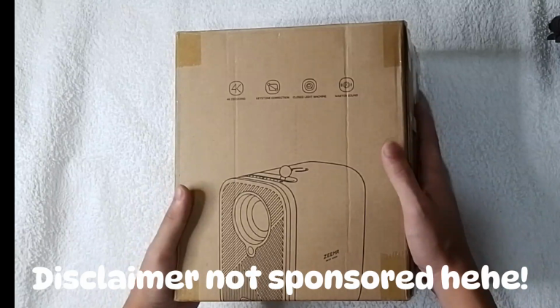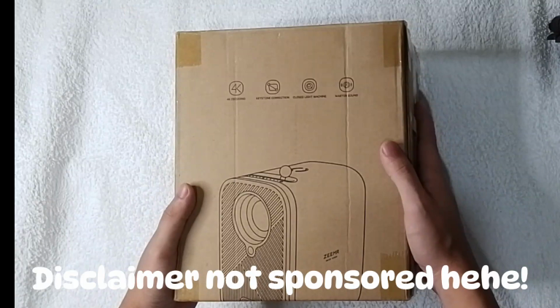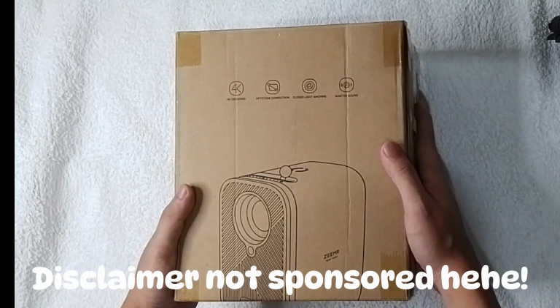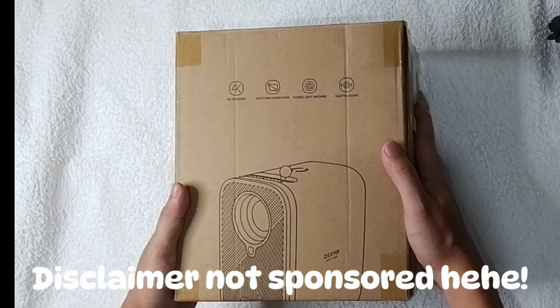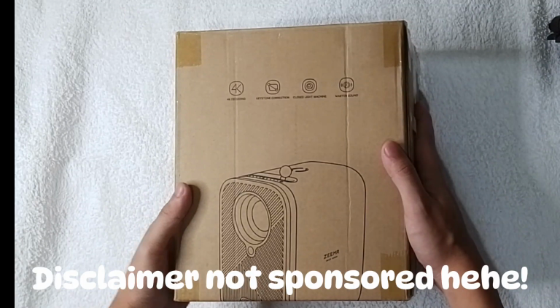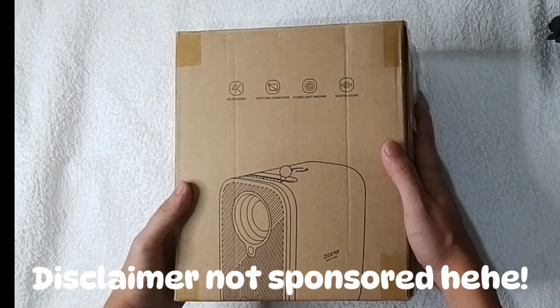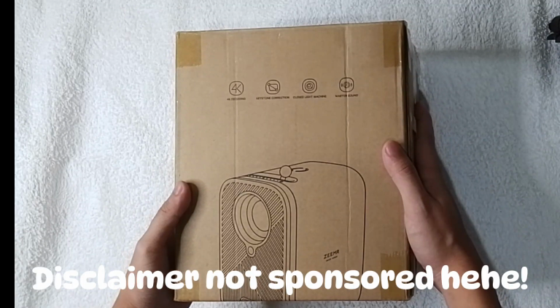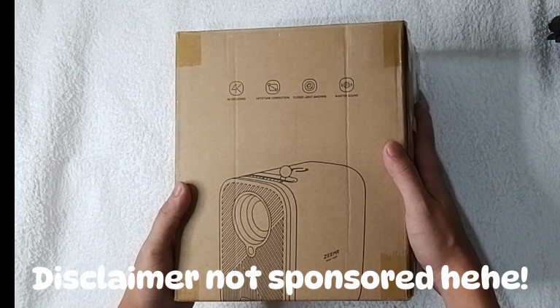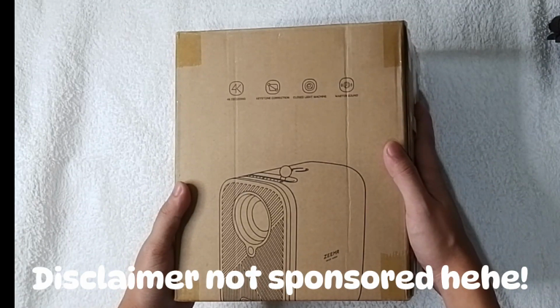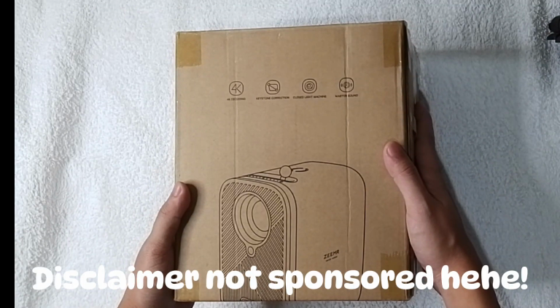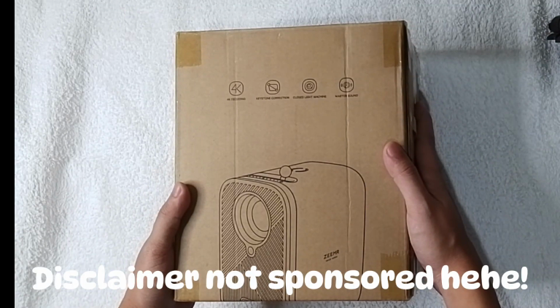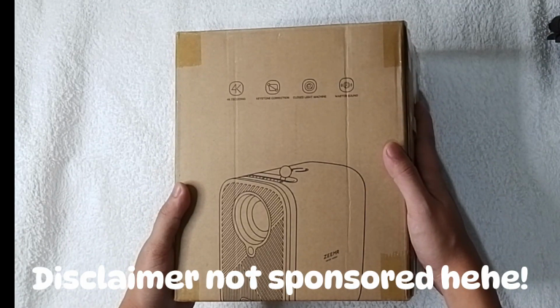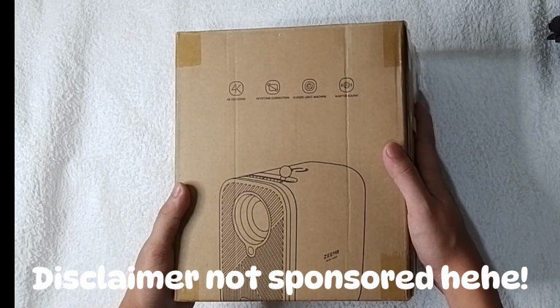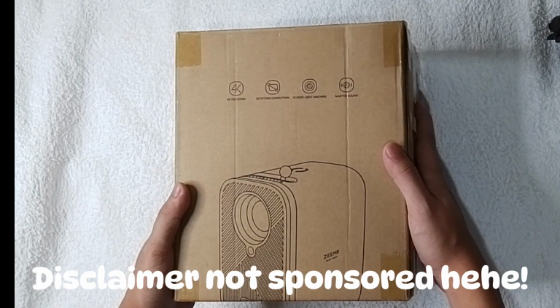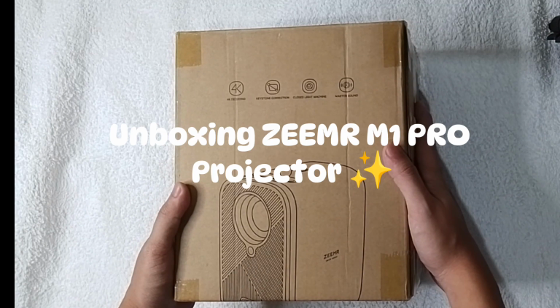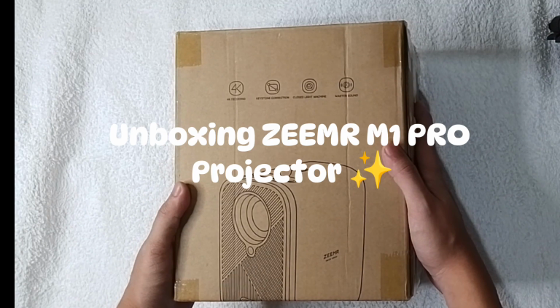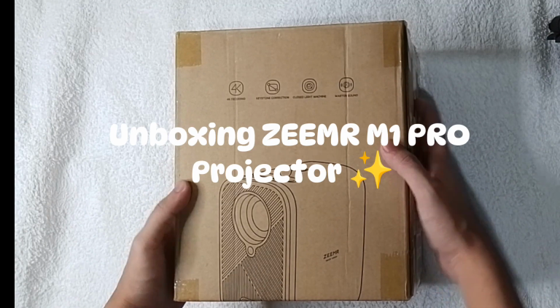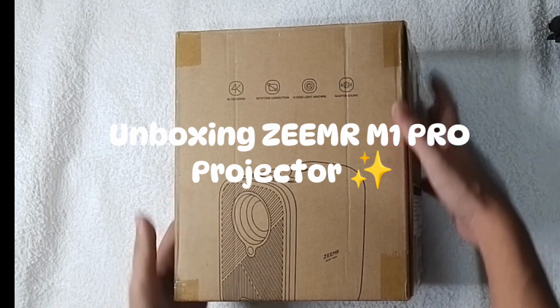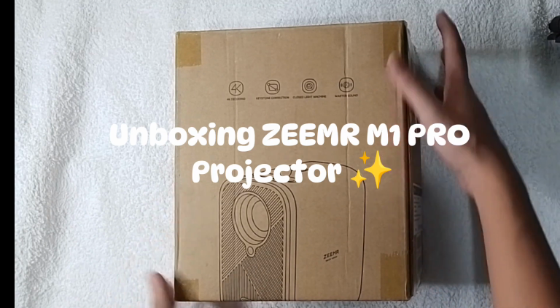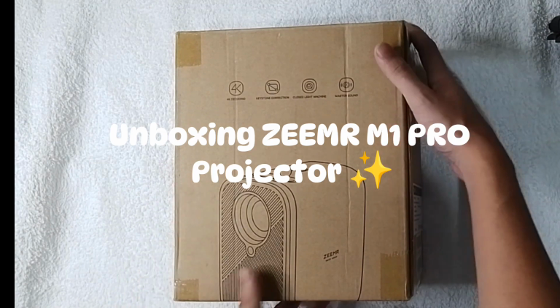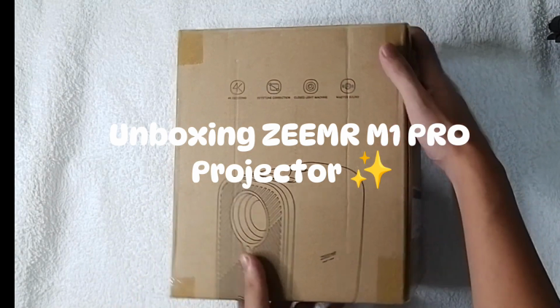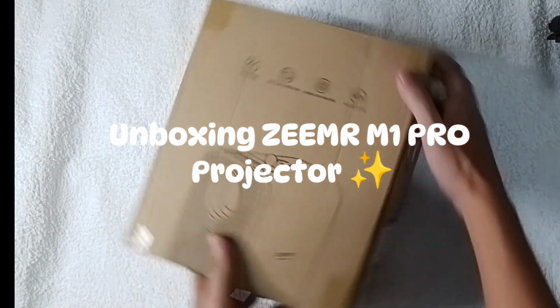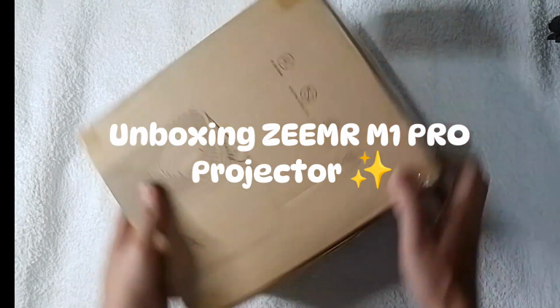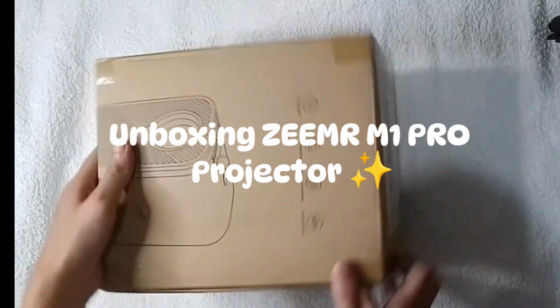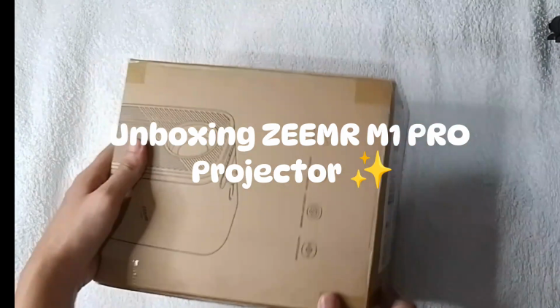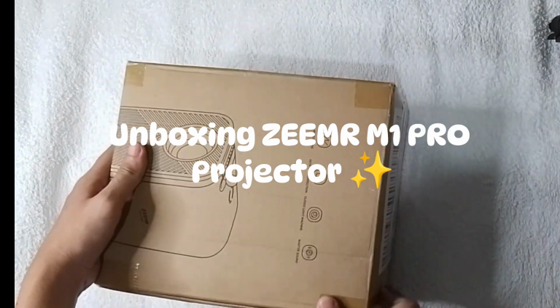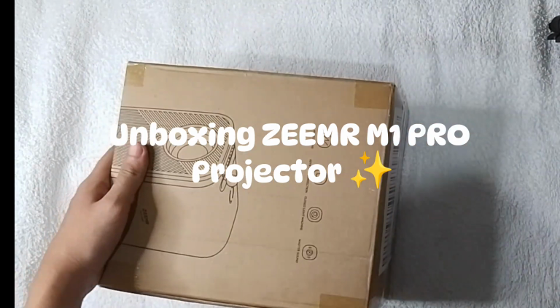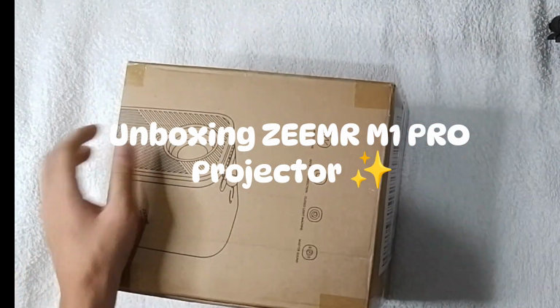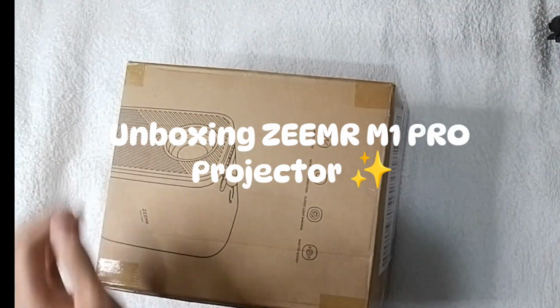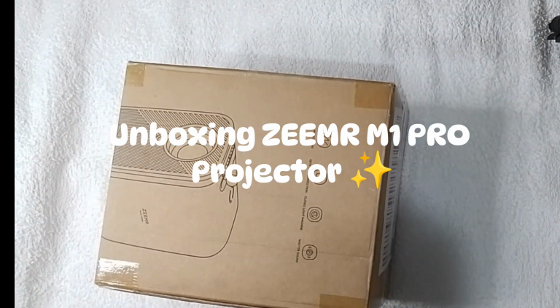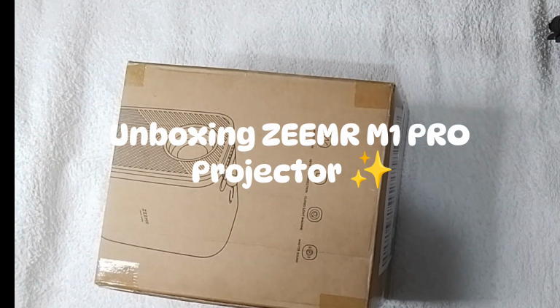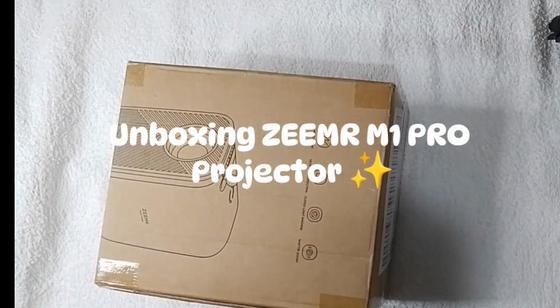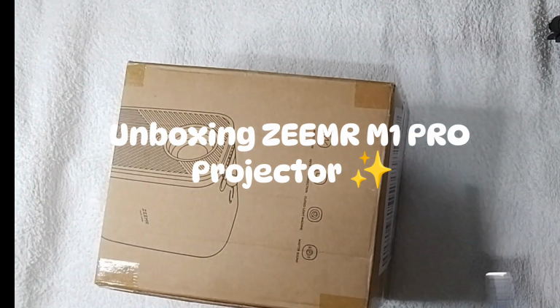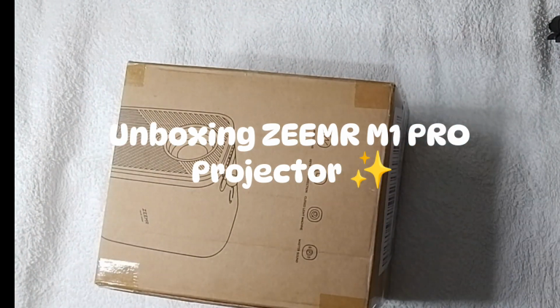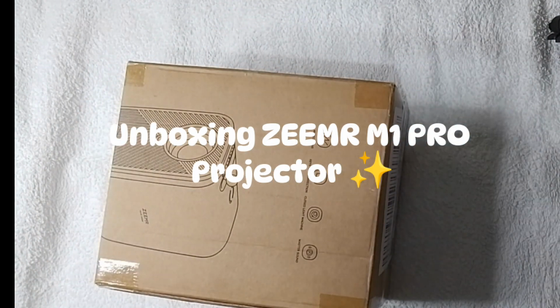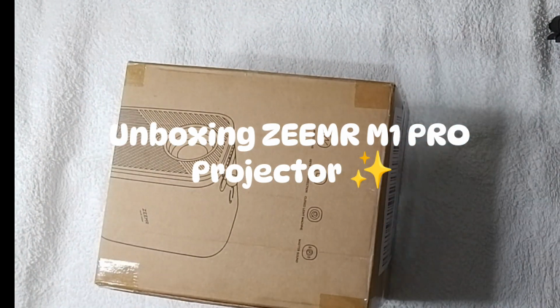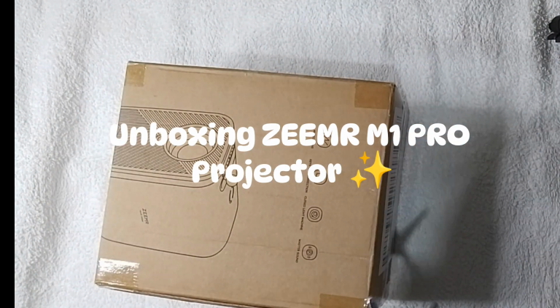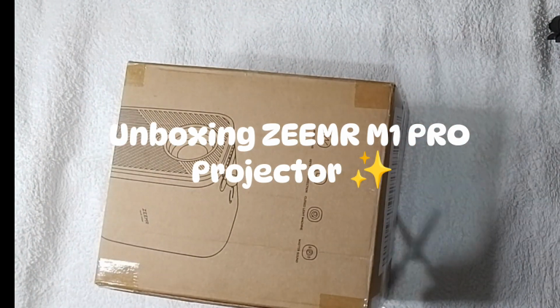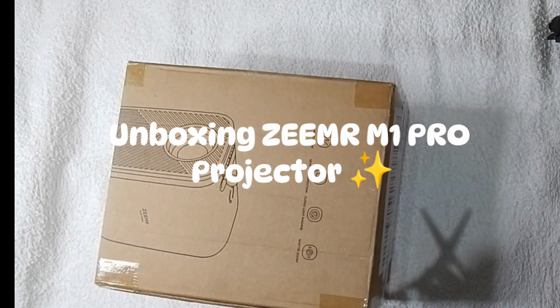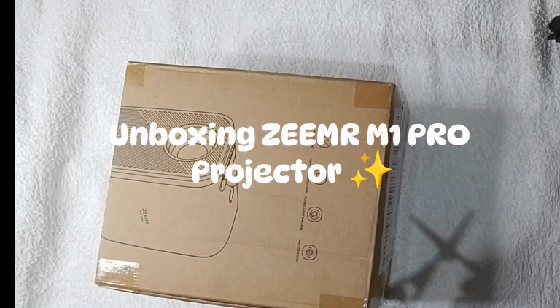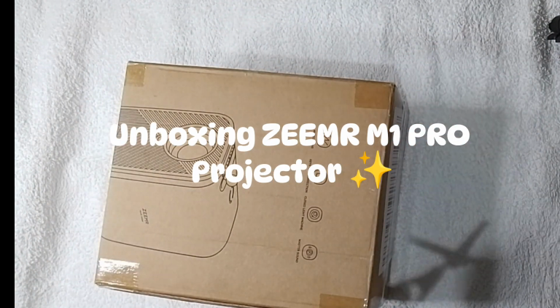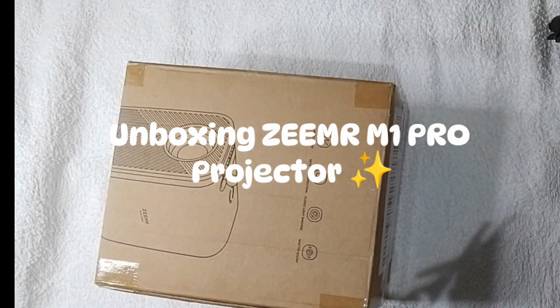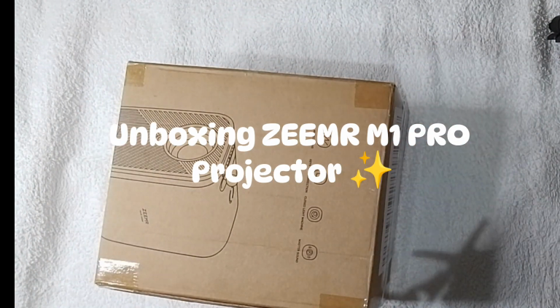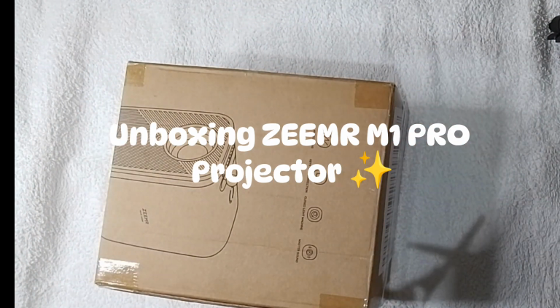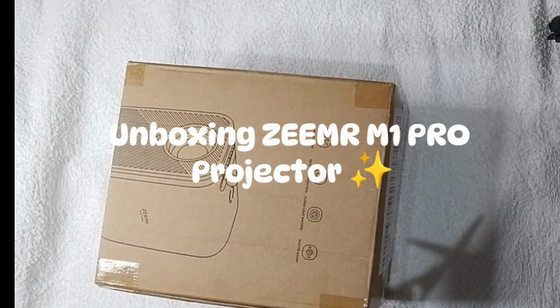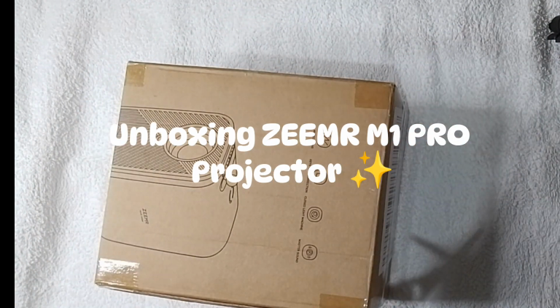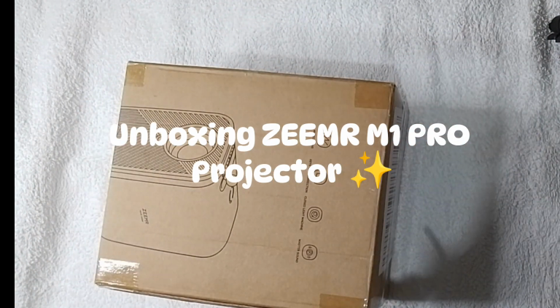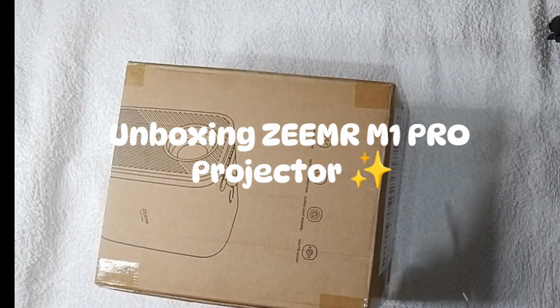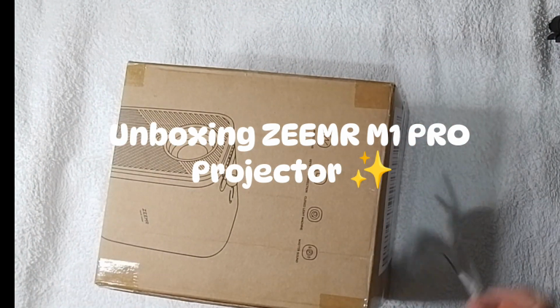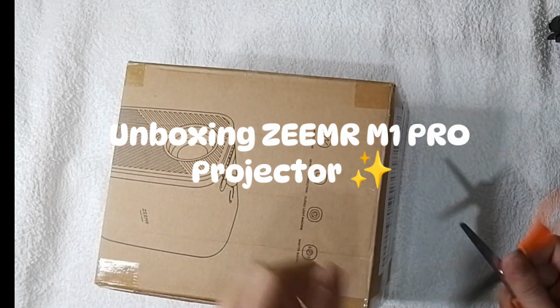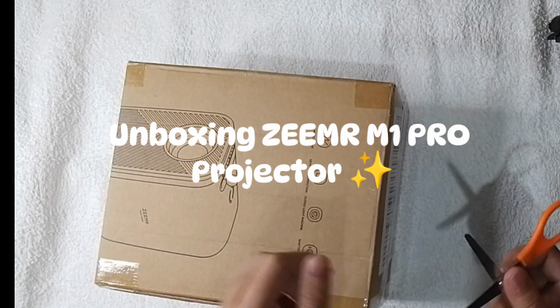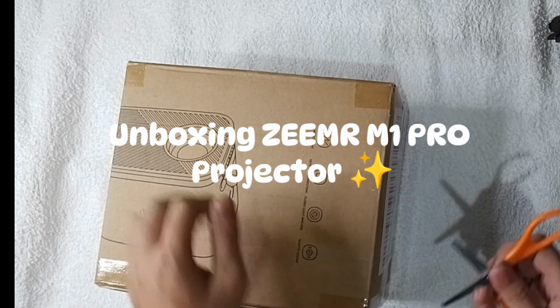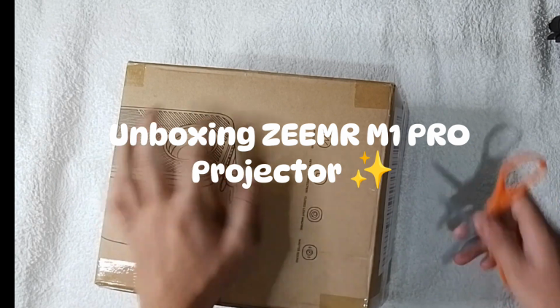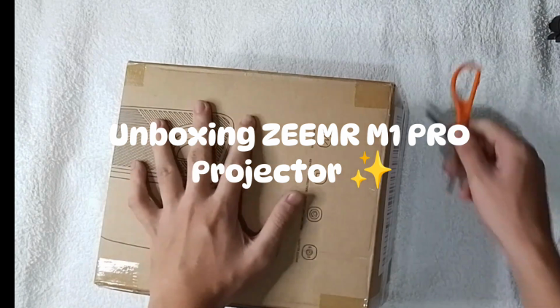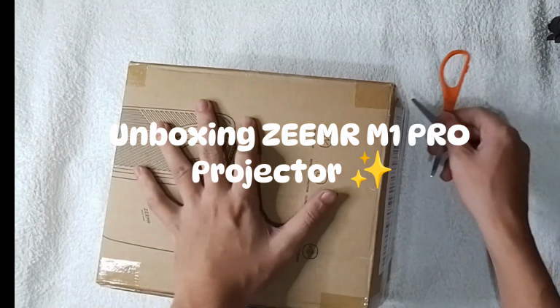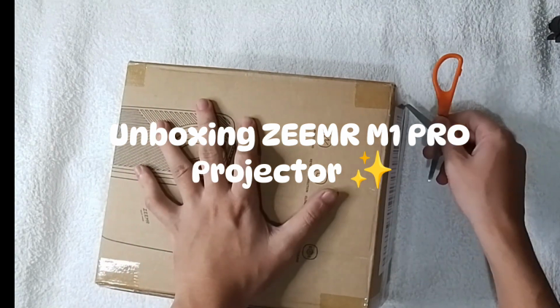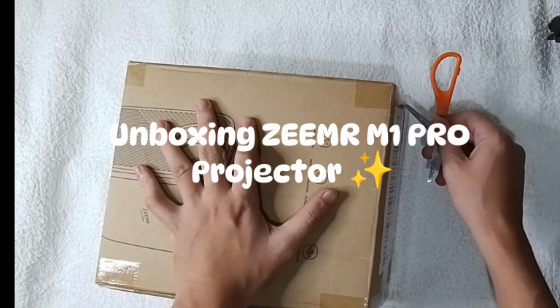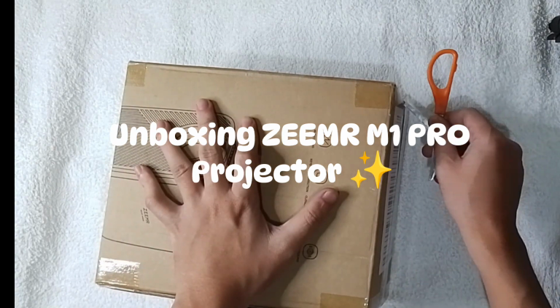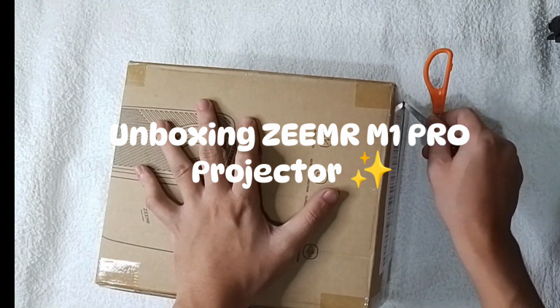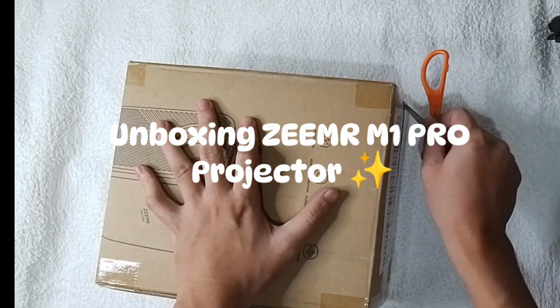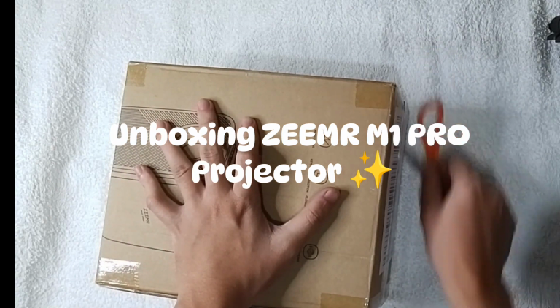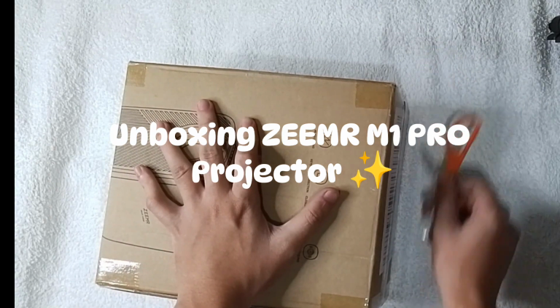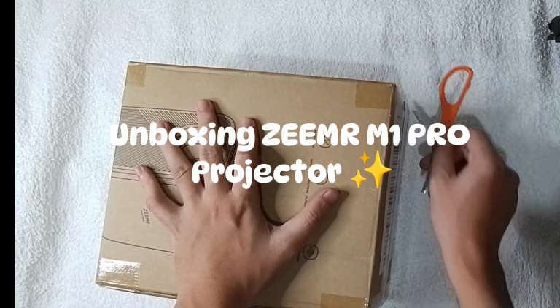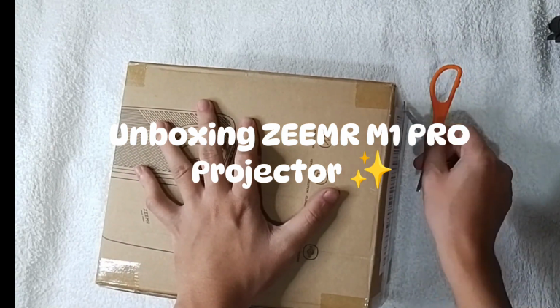Hi guys, a blessed day. For today's video, we're going to be unboxing the ZEMR M1 Pro Projector.